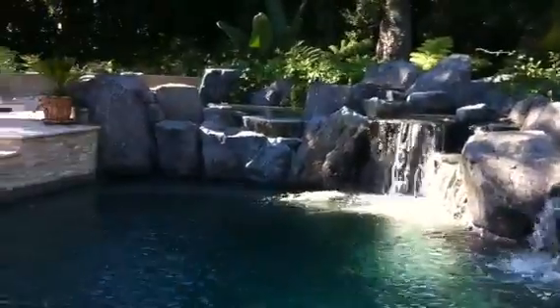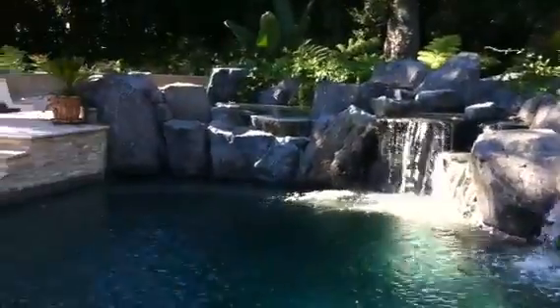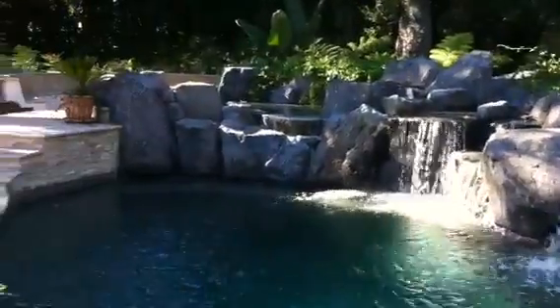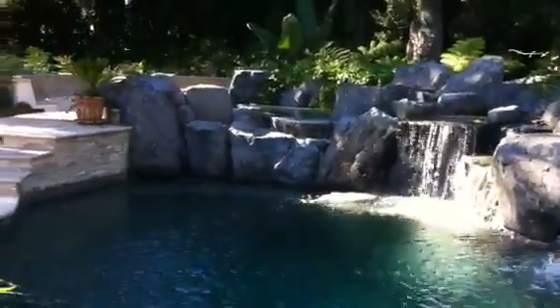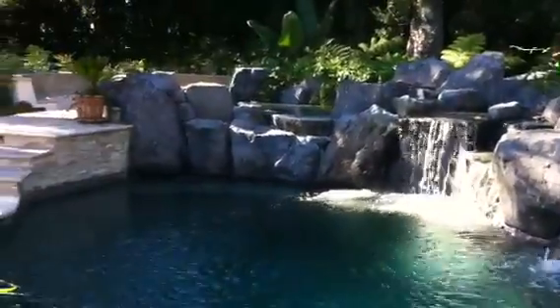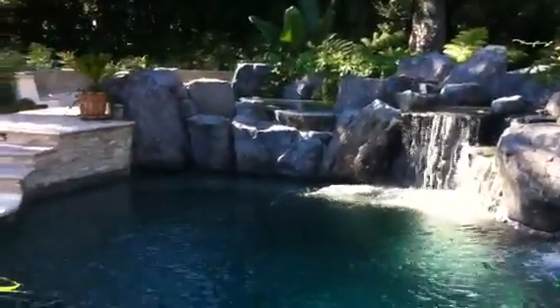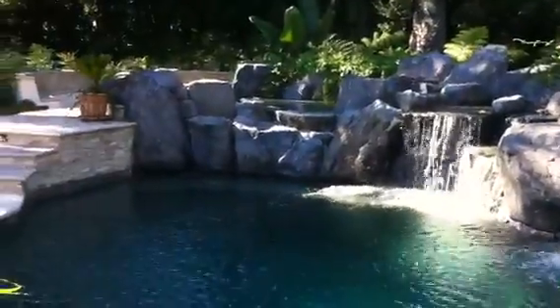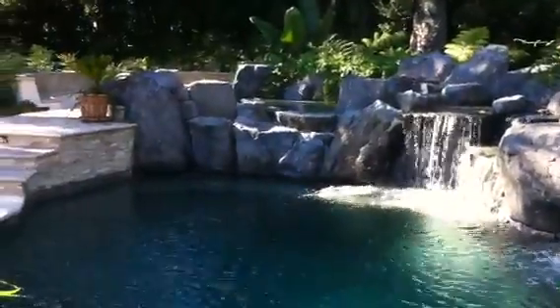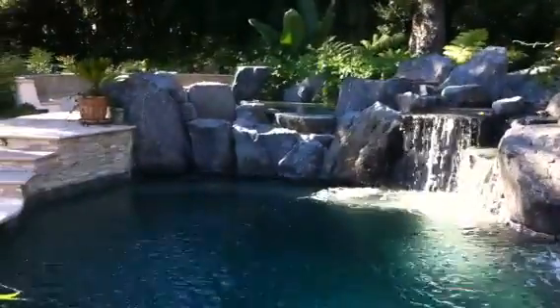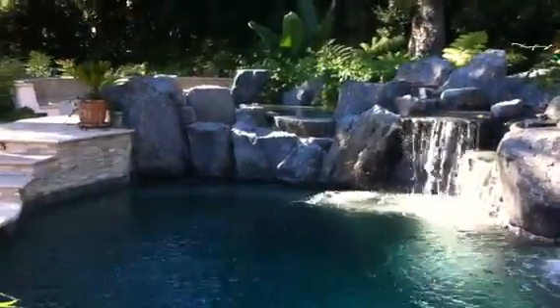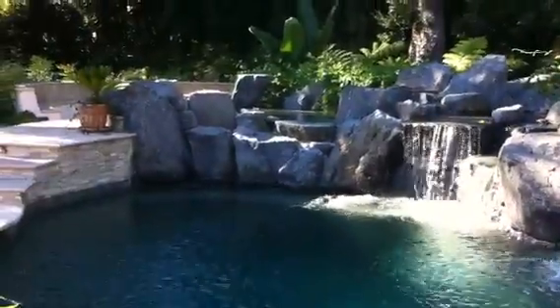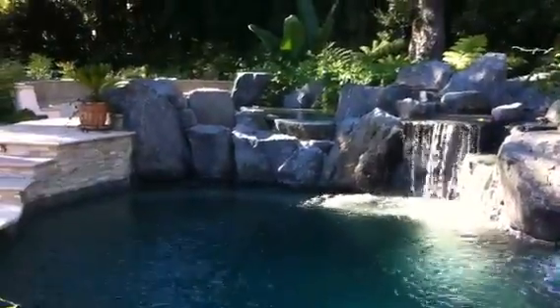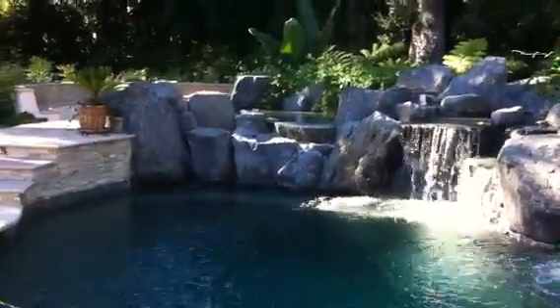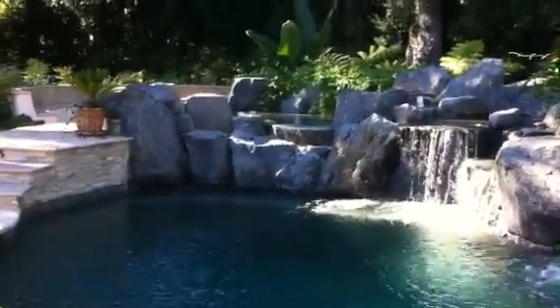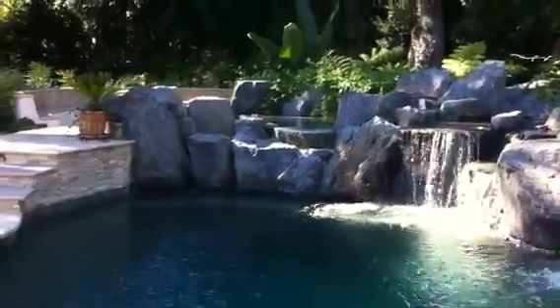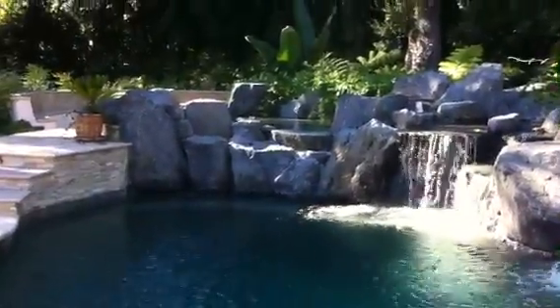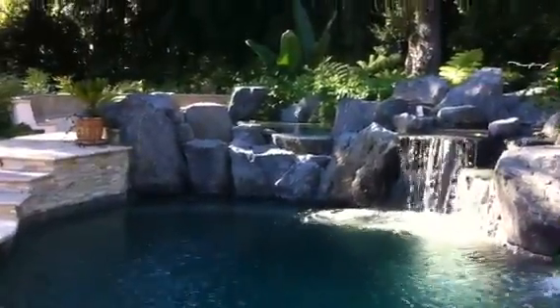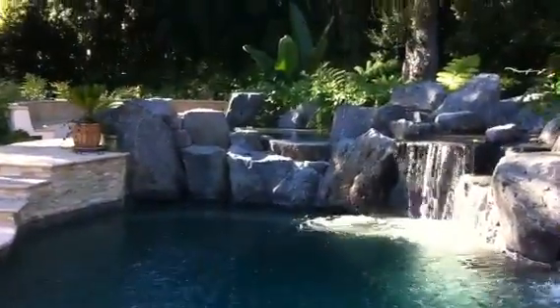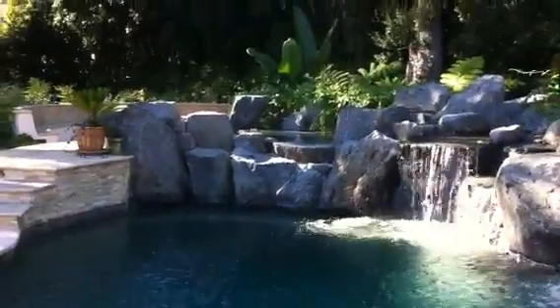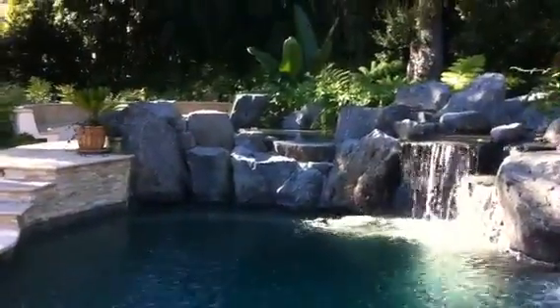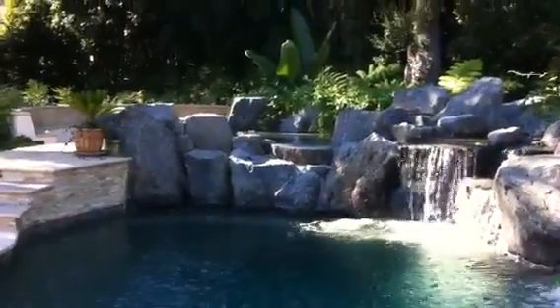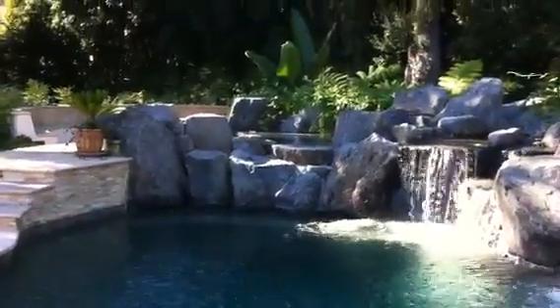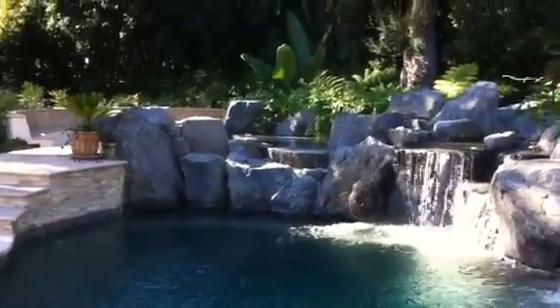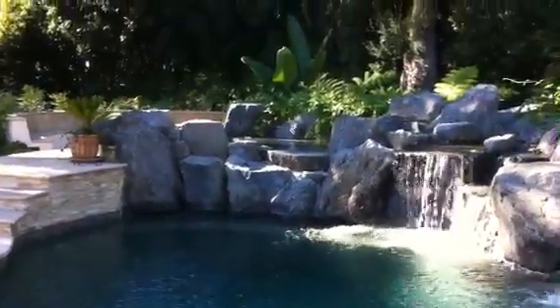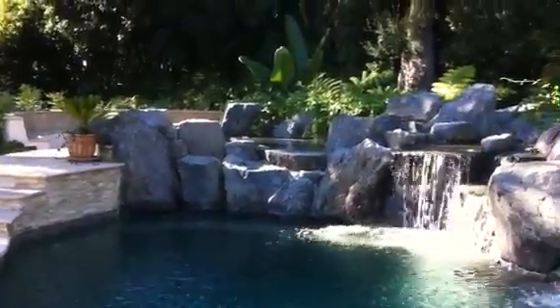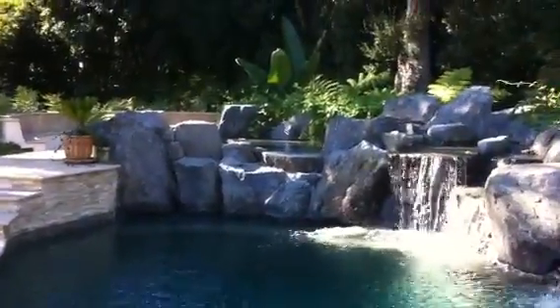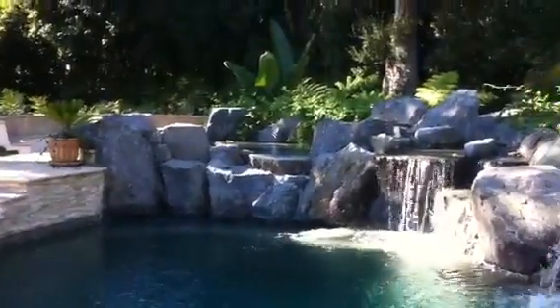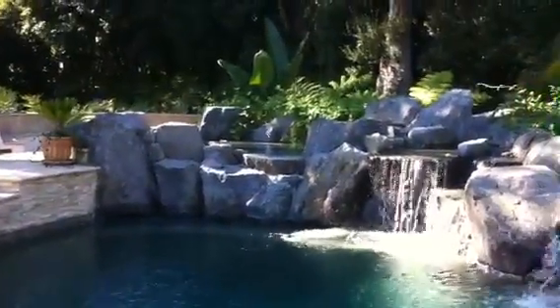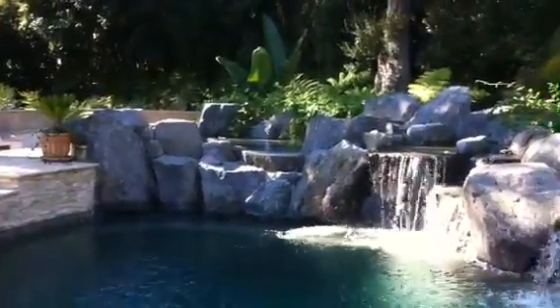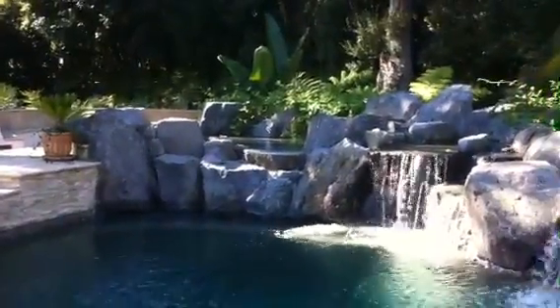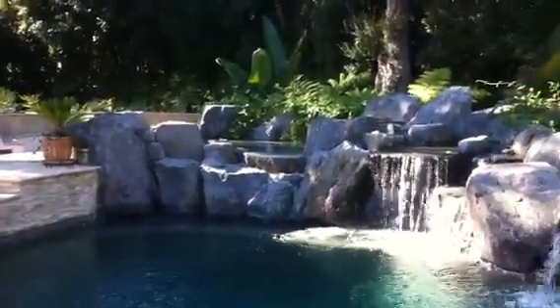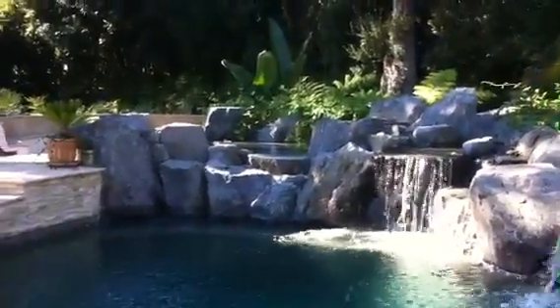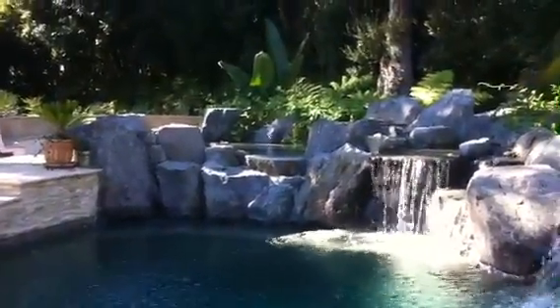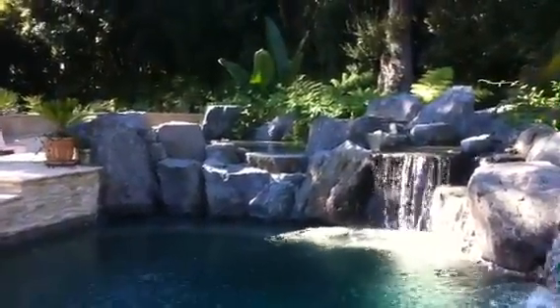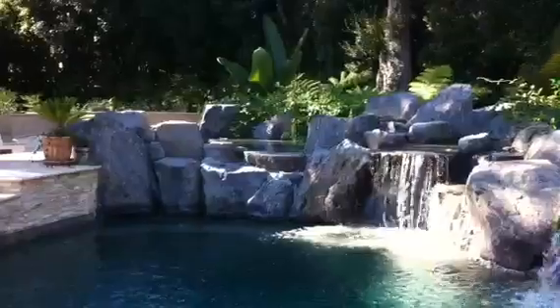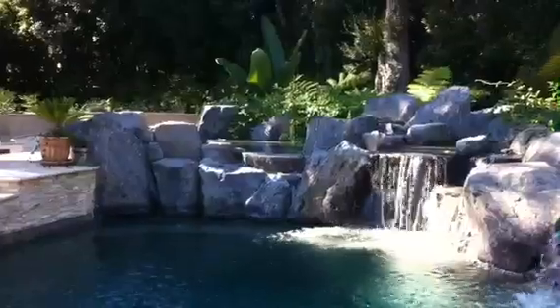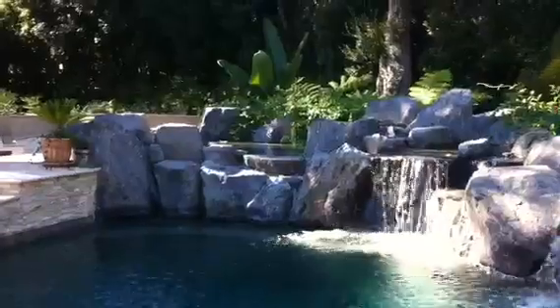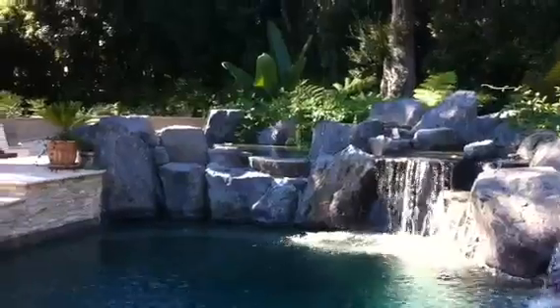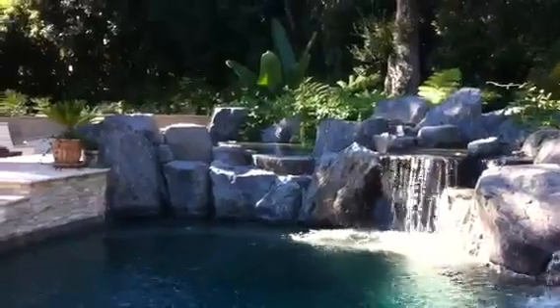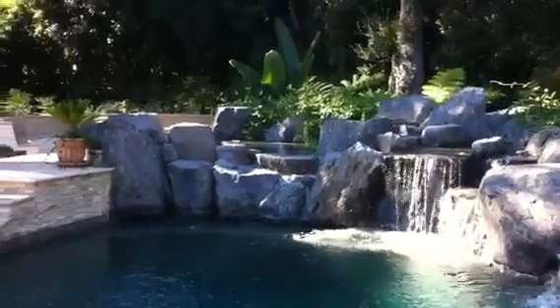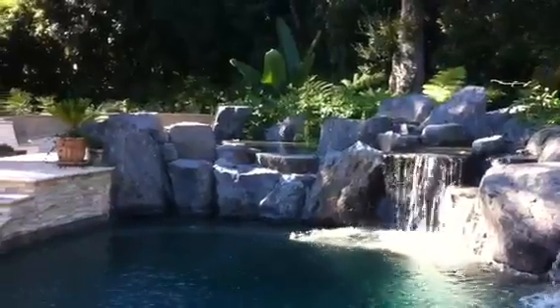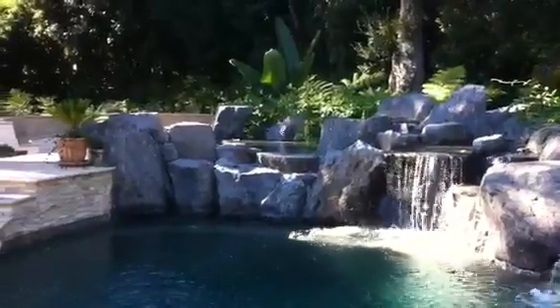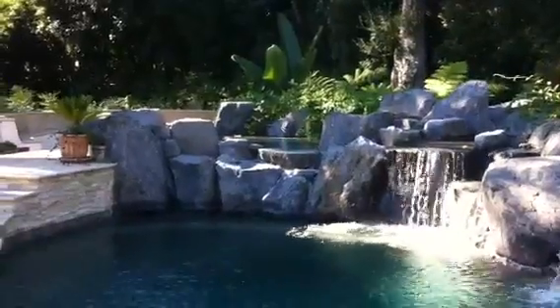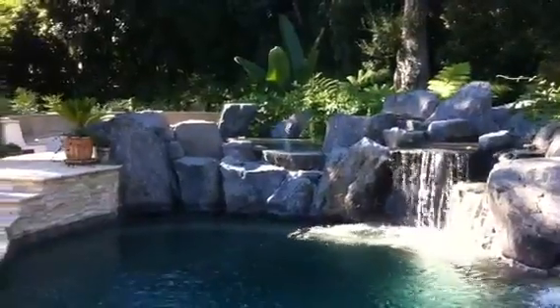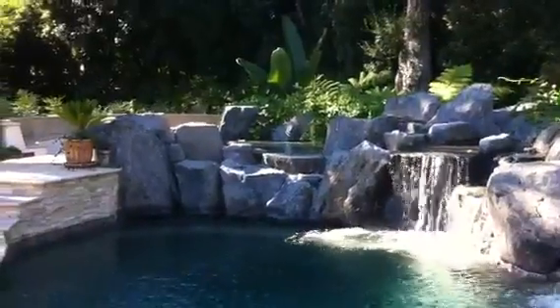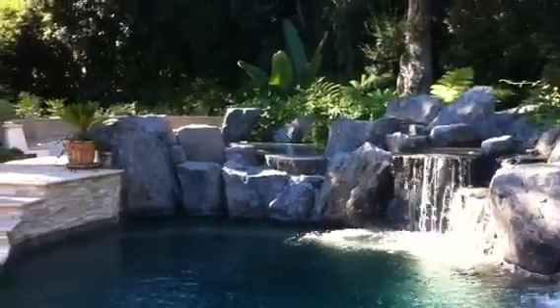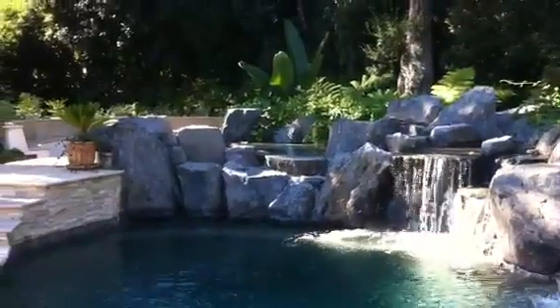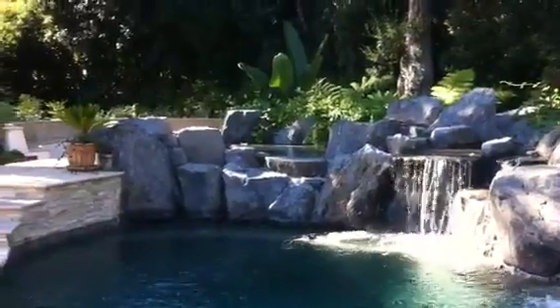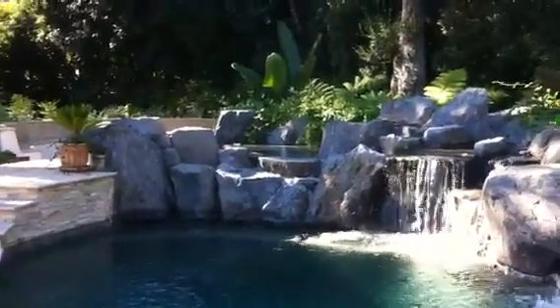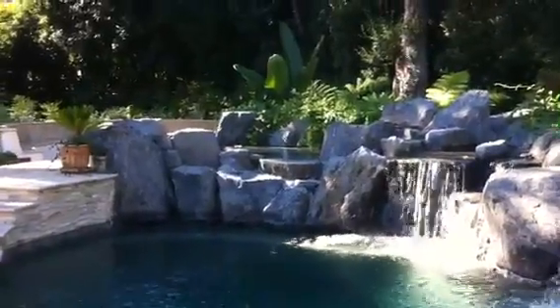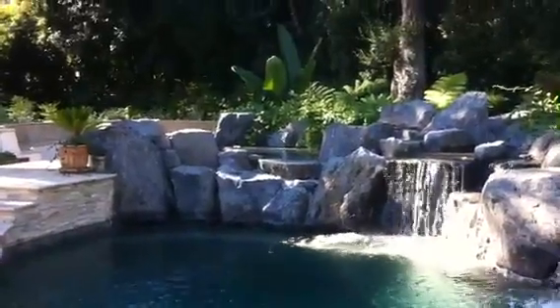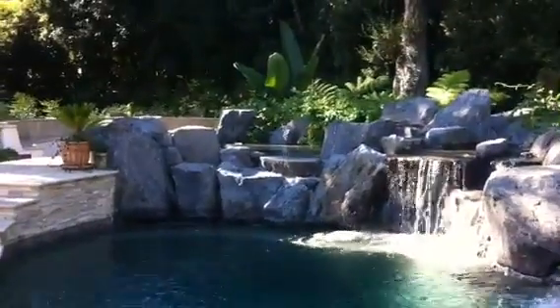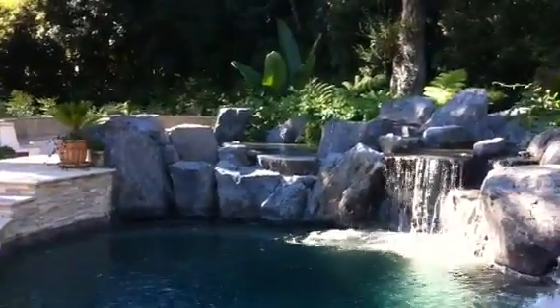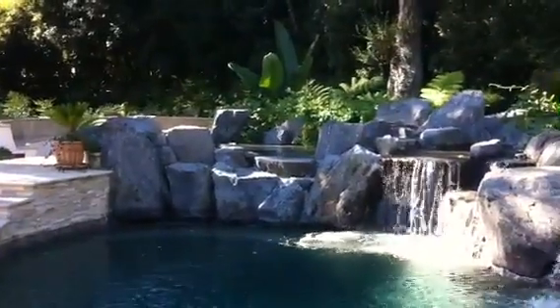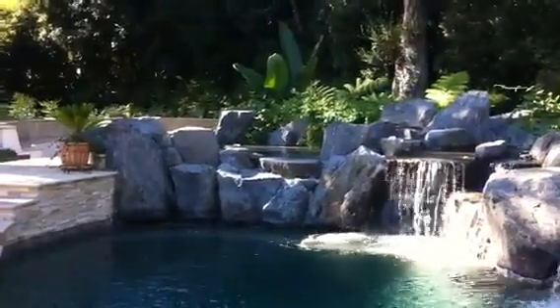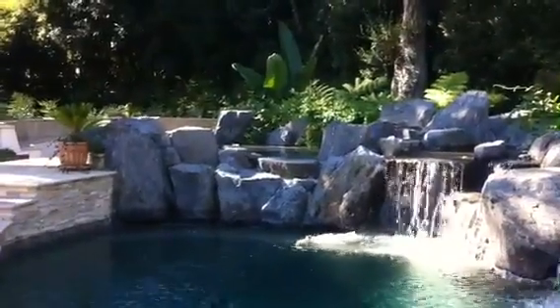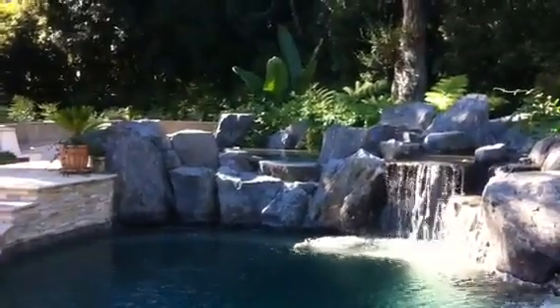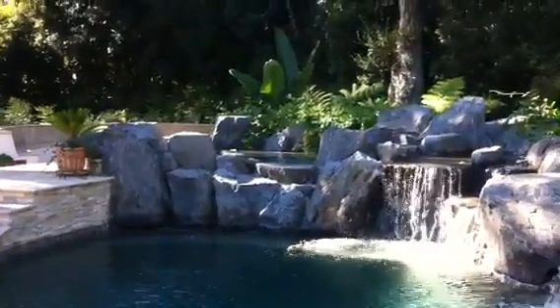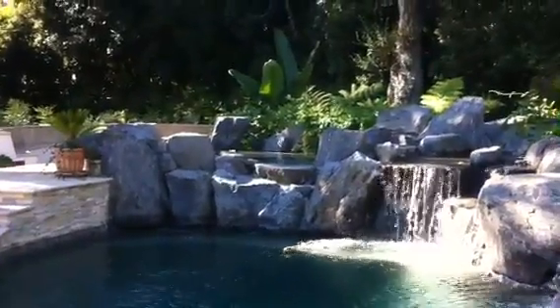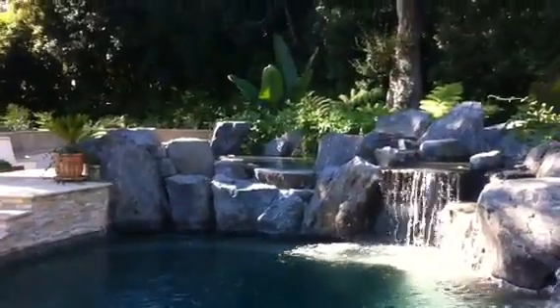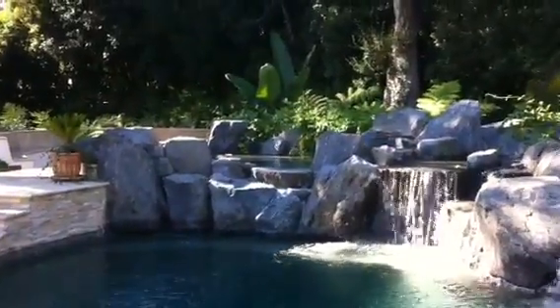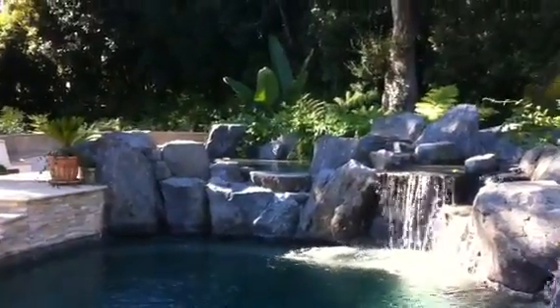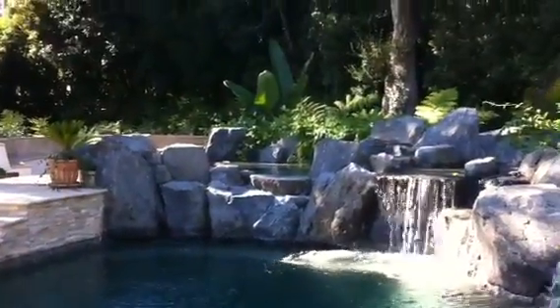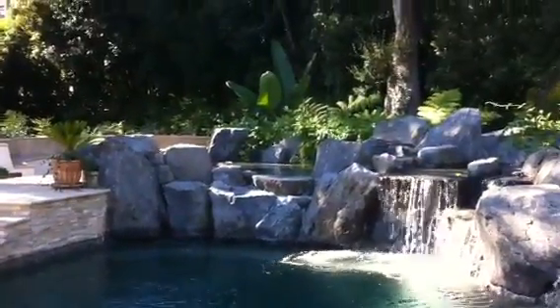You can see that the water is getting ready to crest over the rock dam we created on the hidden spa. We'll get a close-up of that.